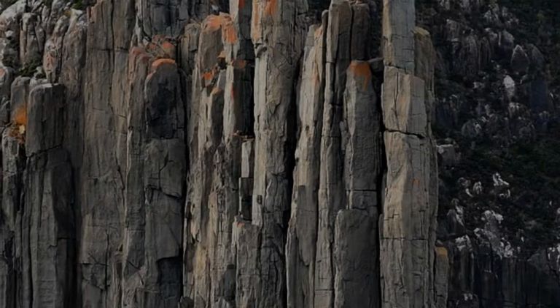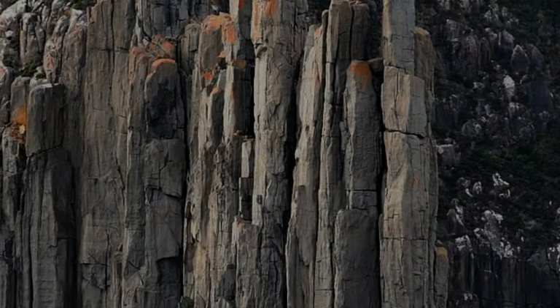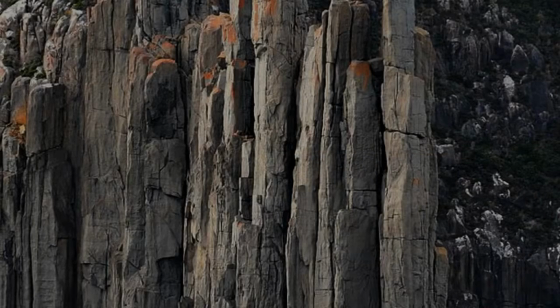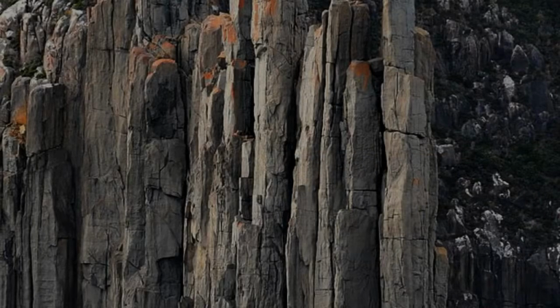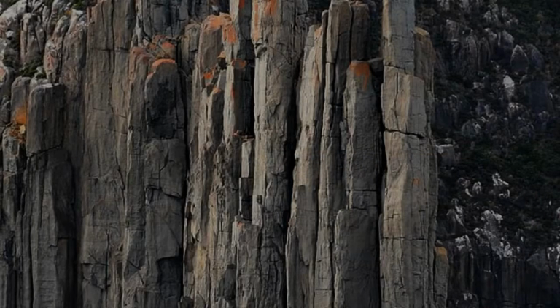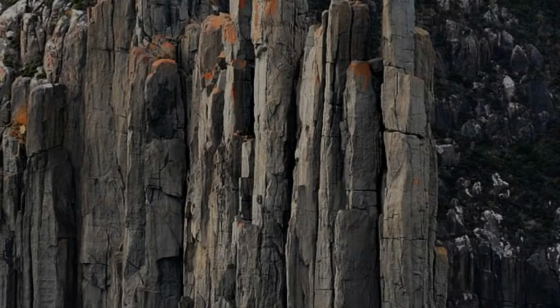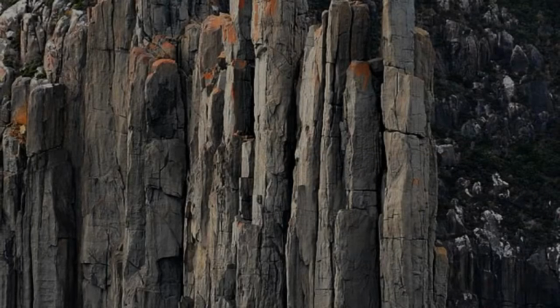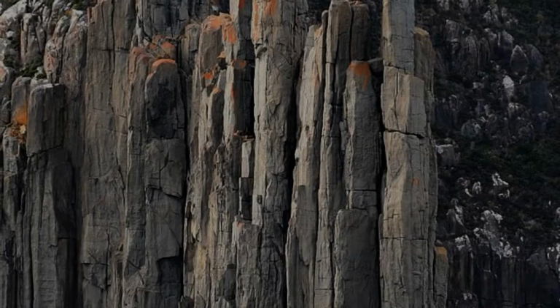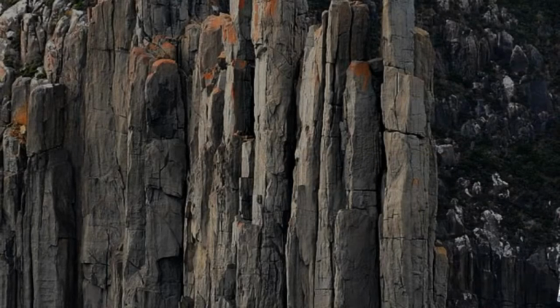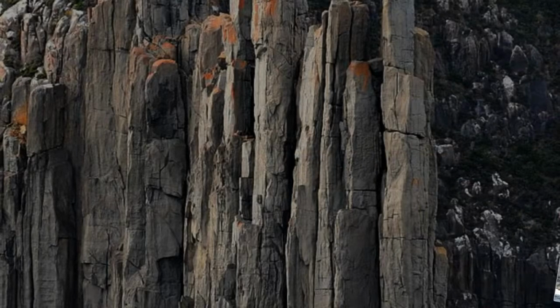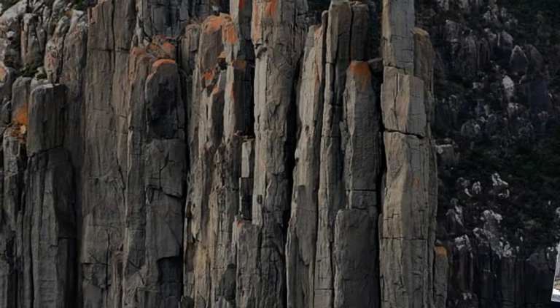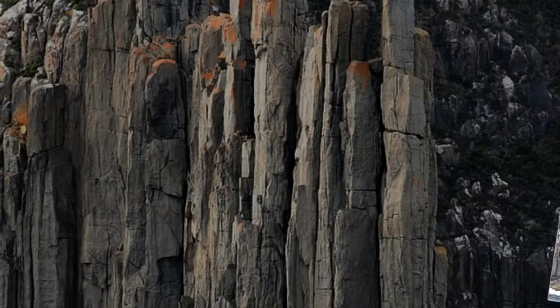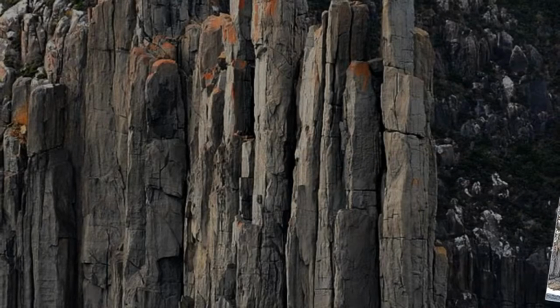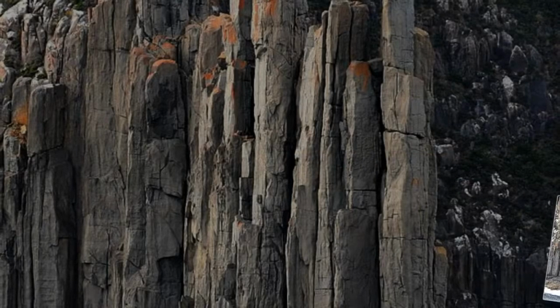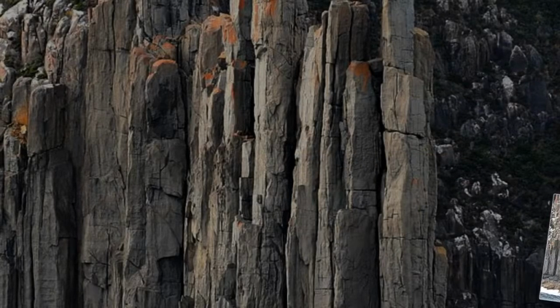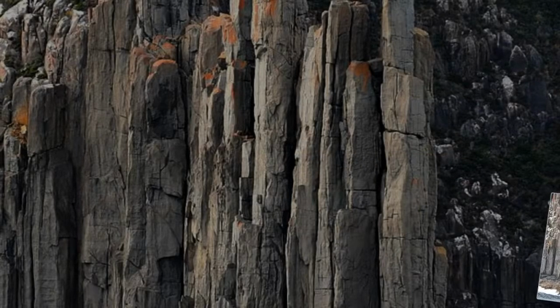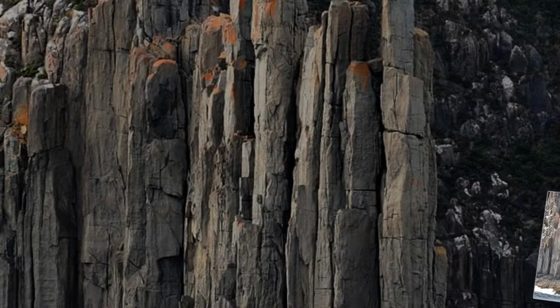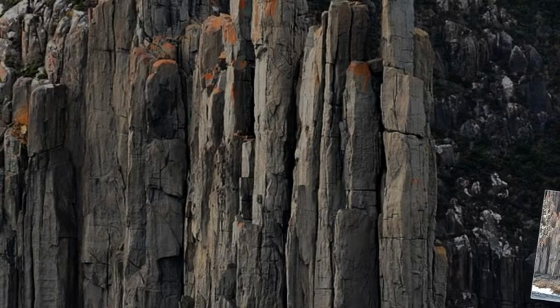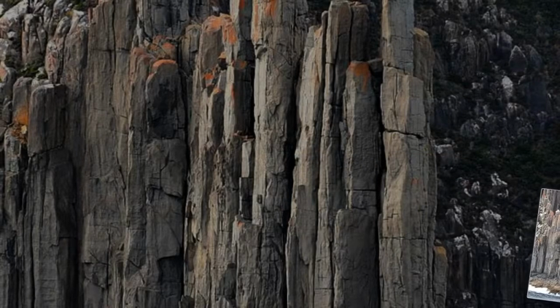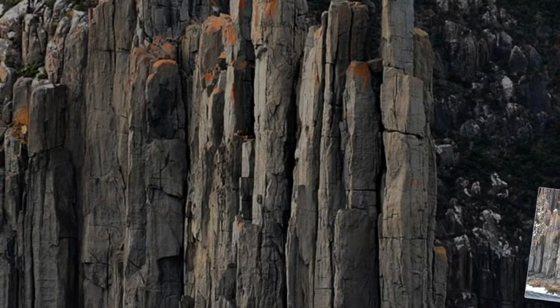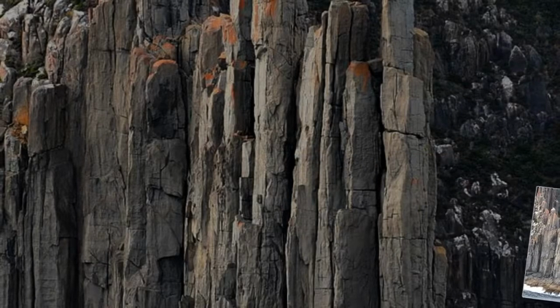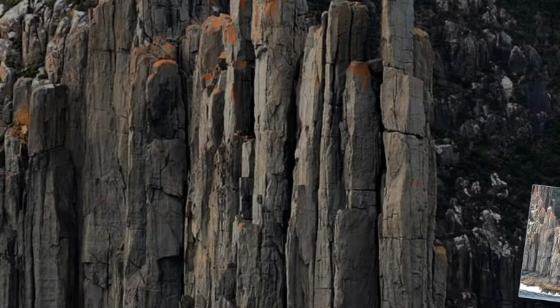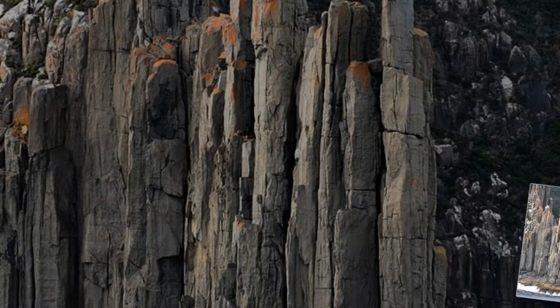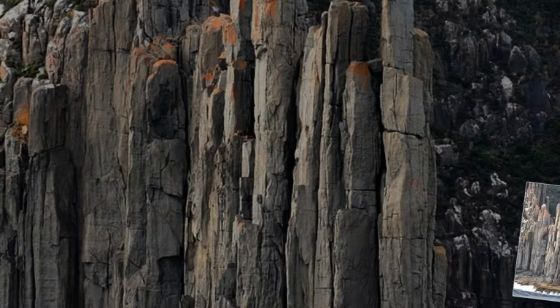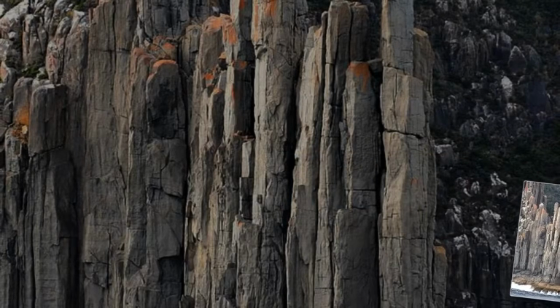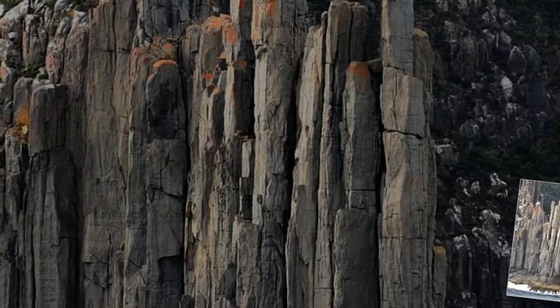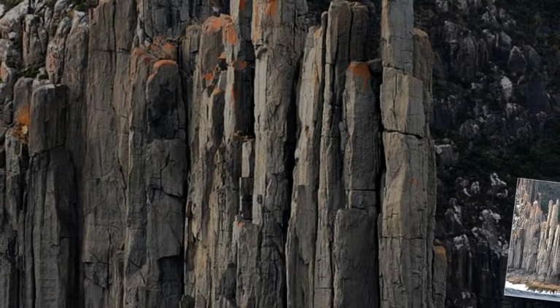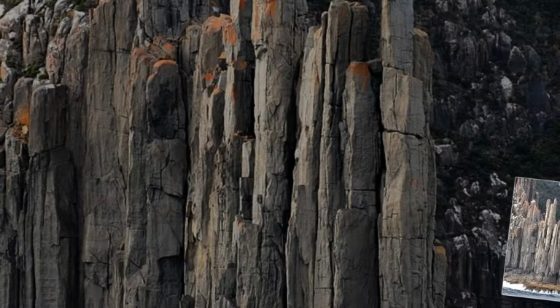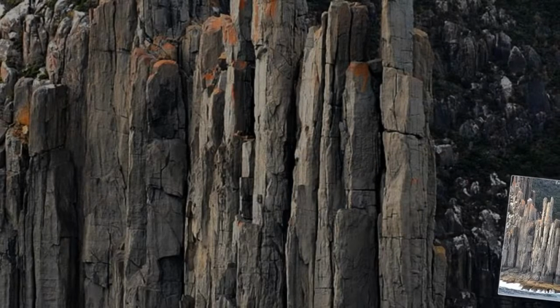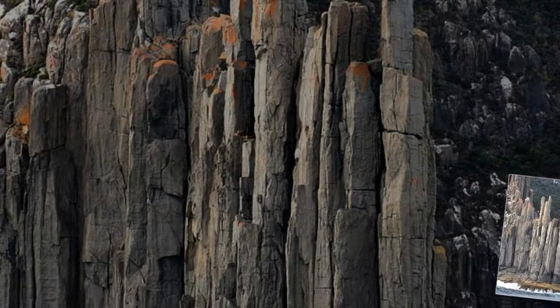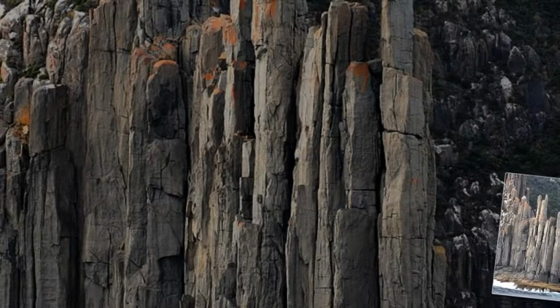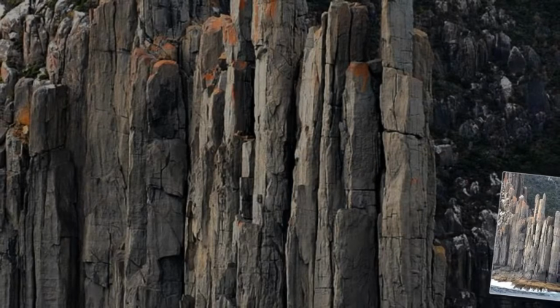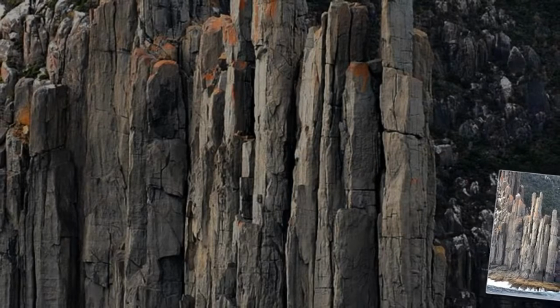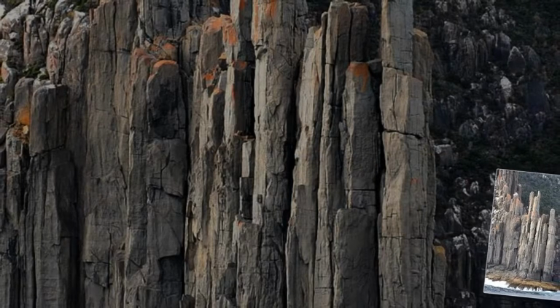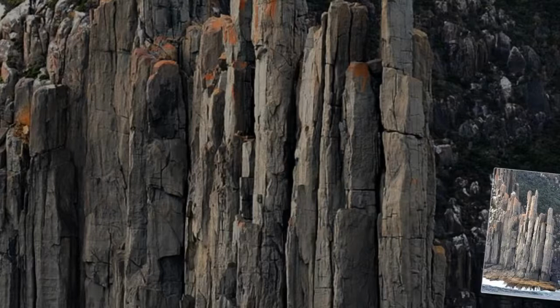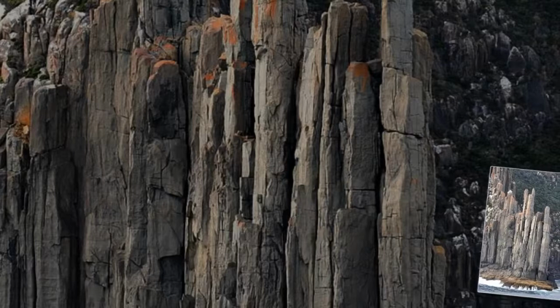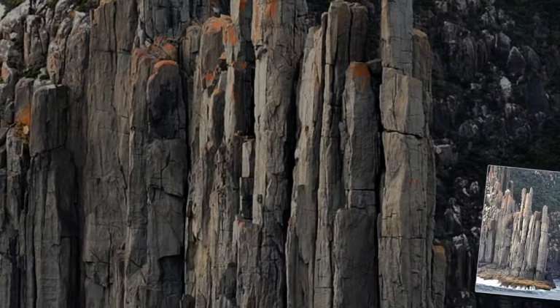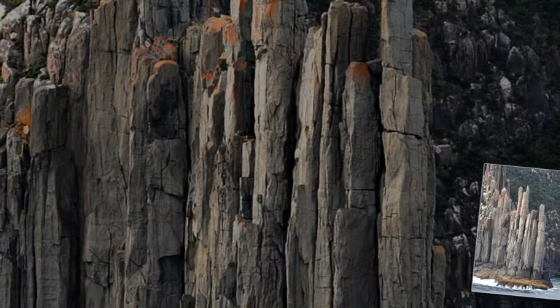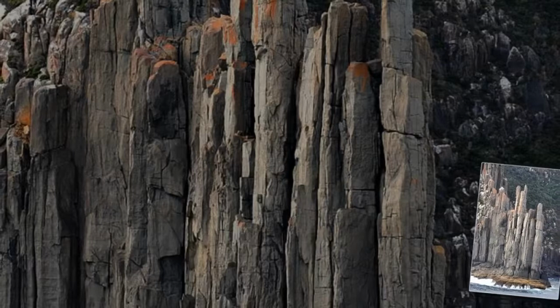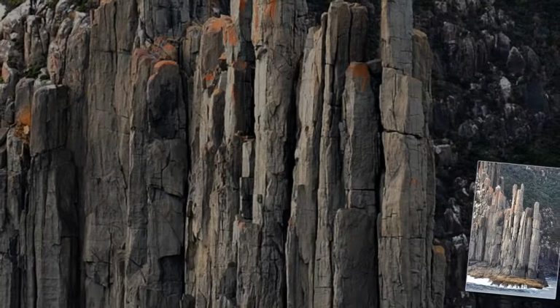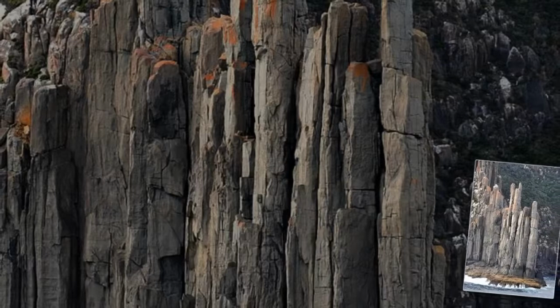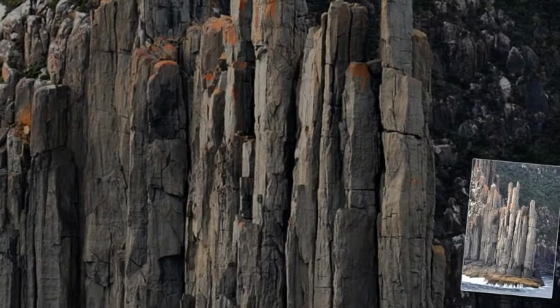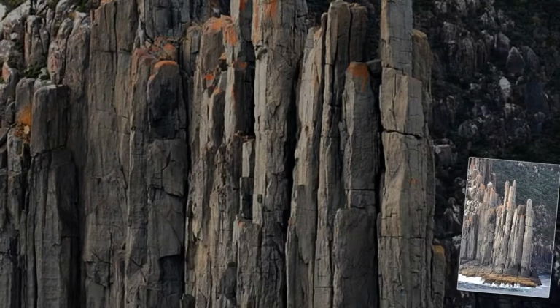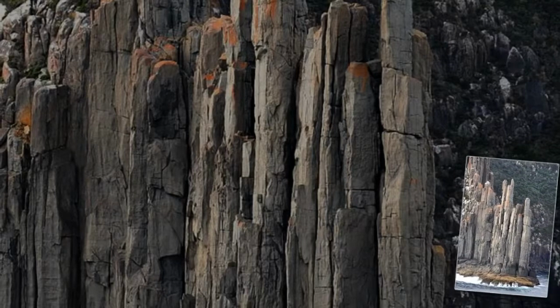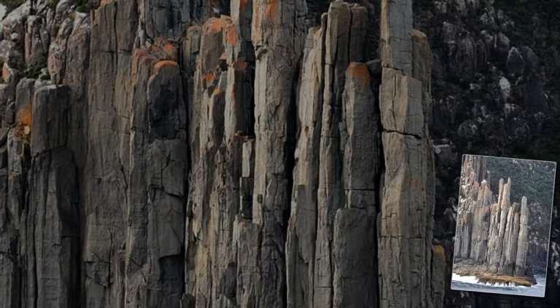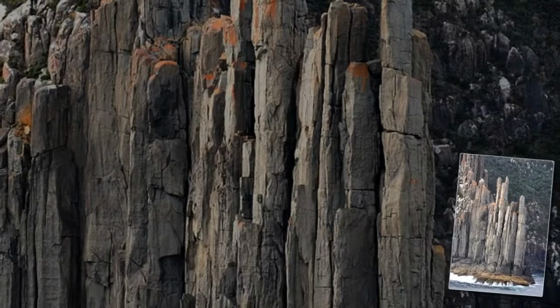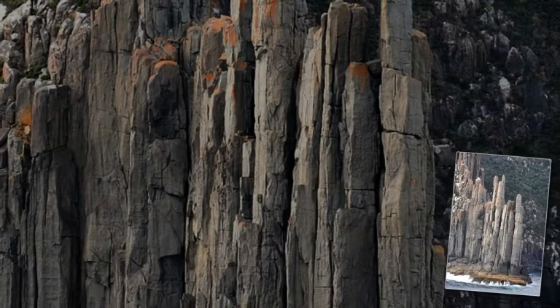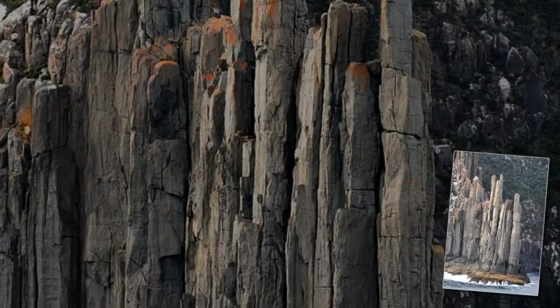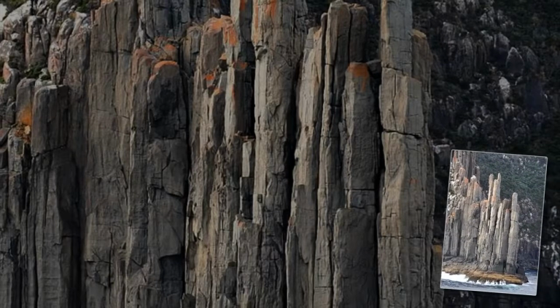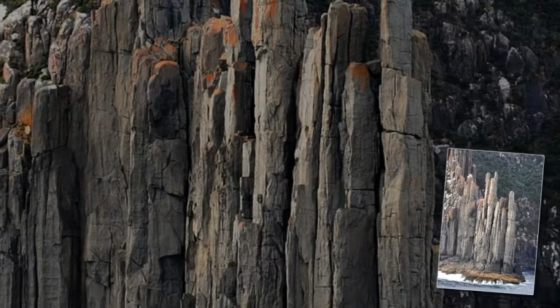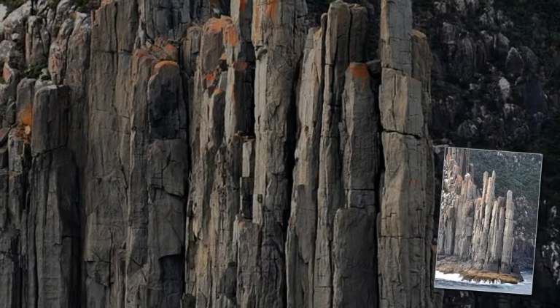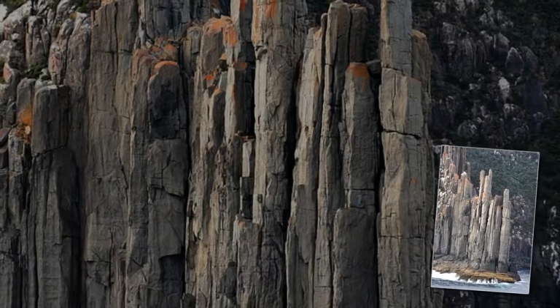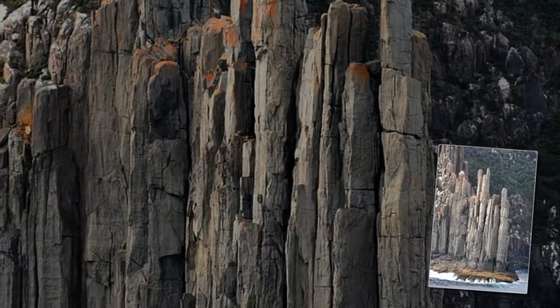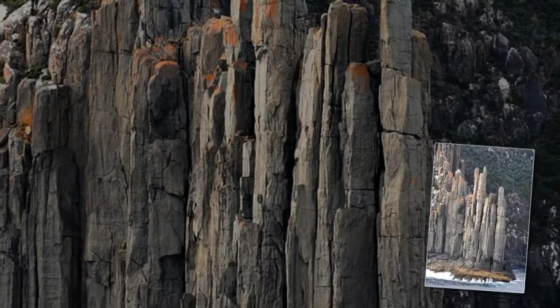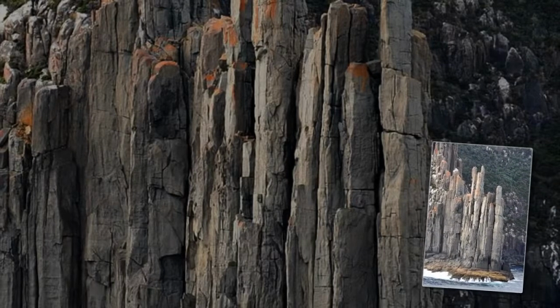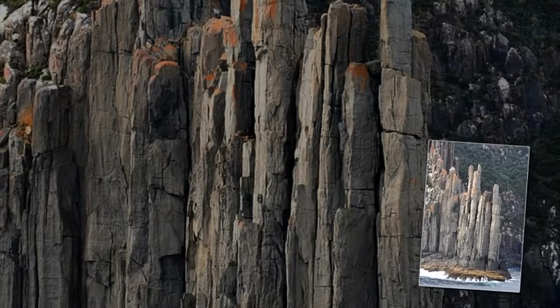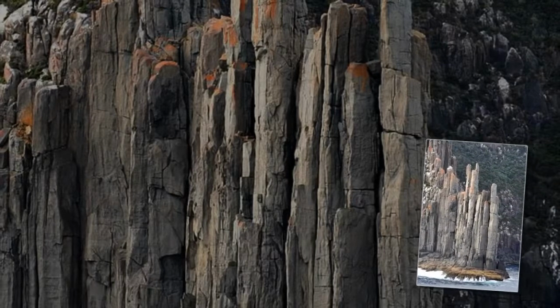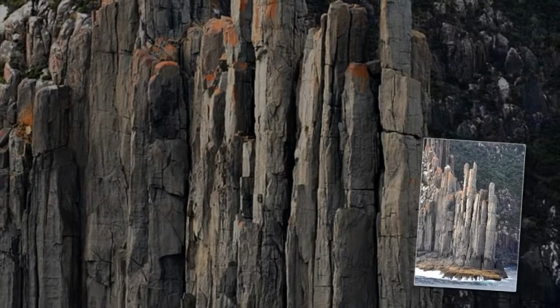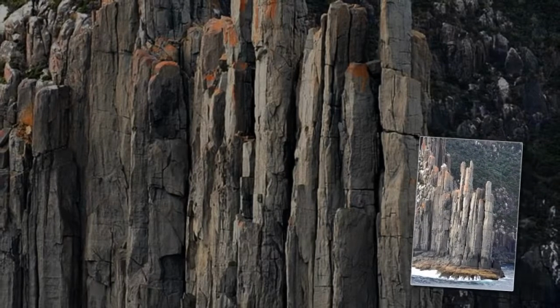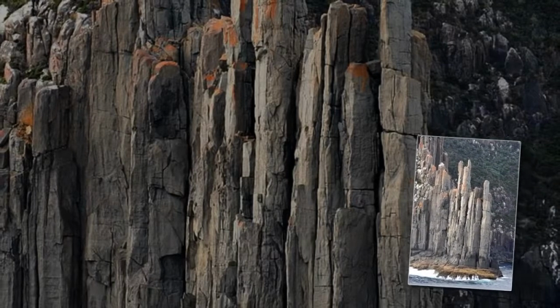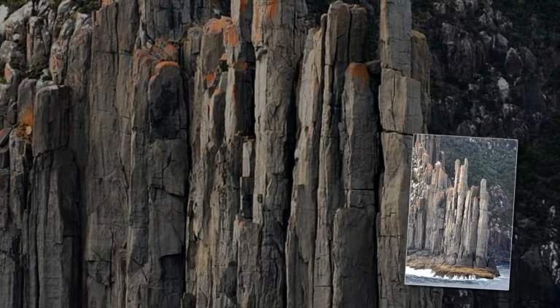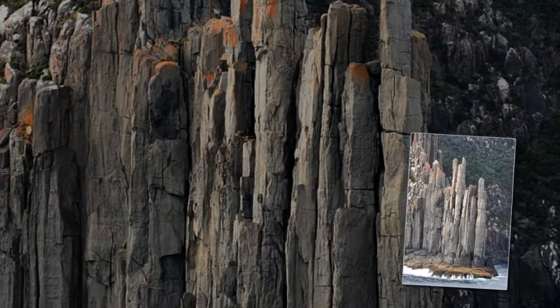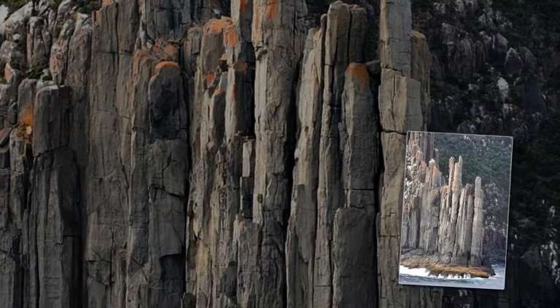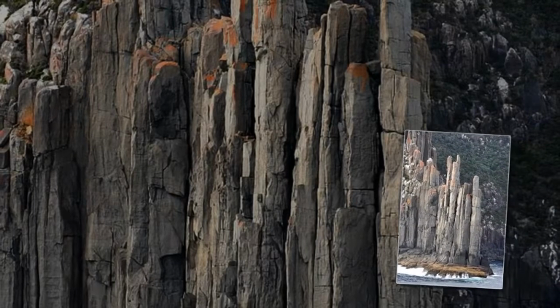The columns are actually part of a continuous formation over 4,000 kilometers long, extending from Australia through Tasmania and into Antarctica.